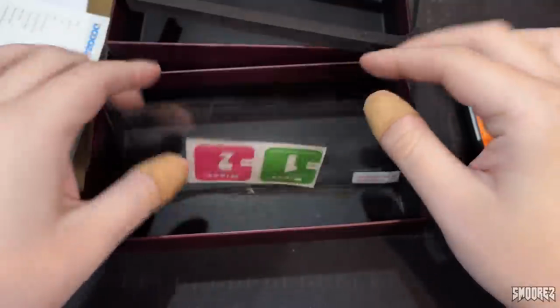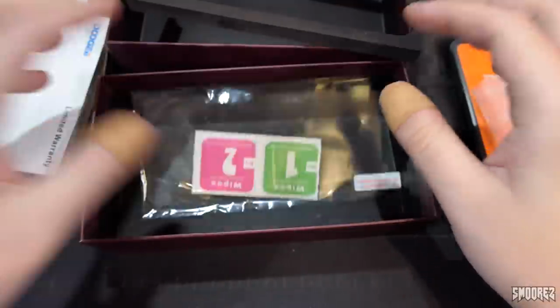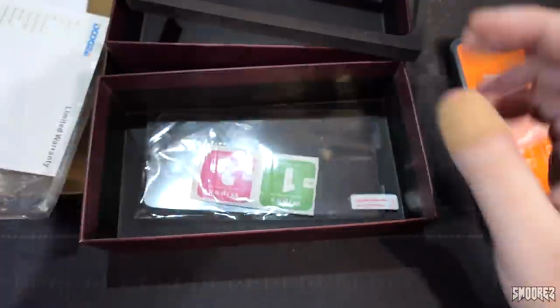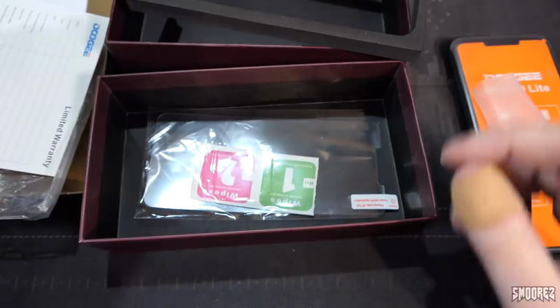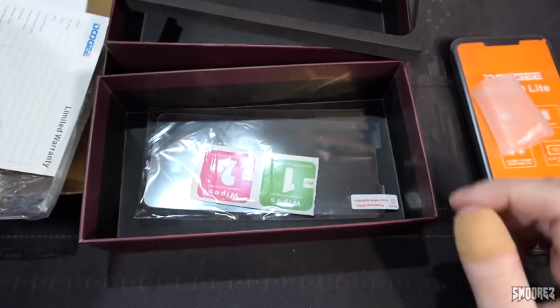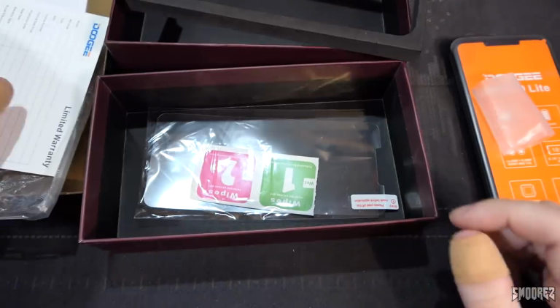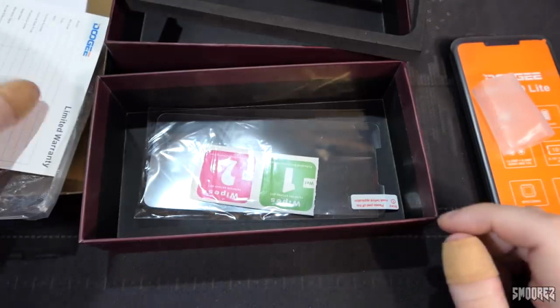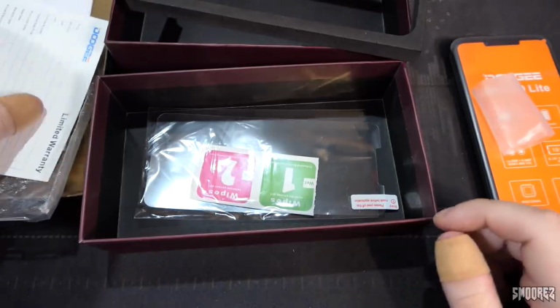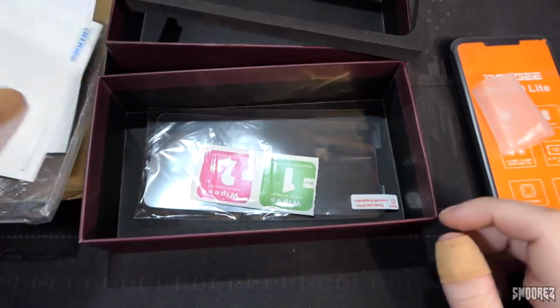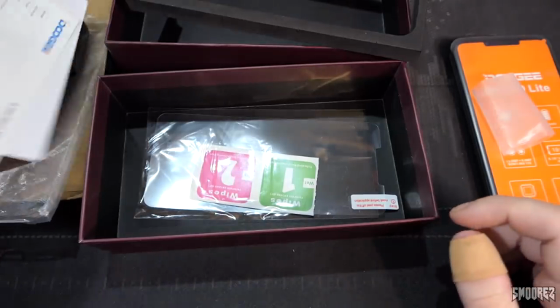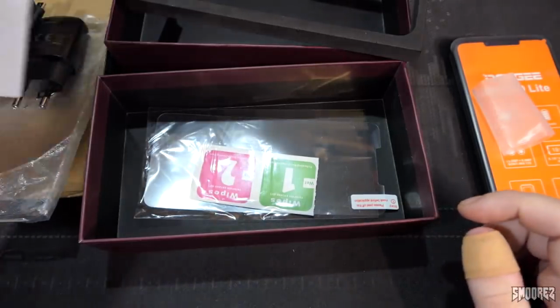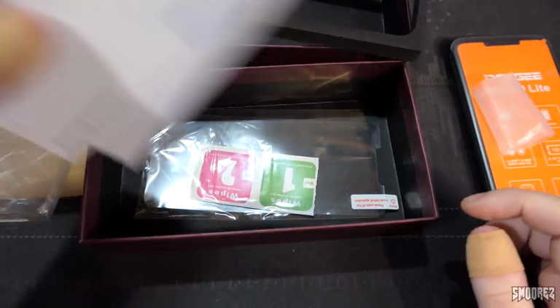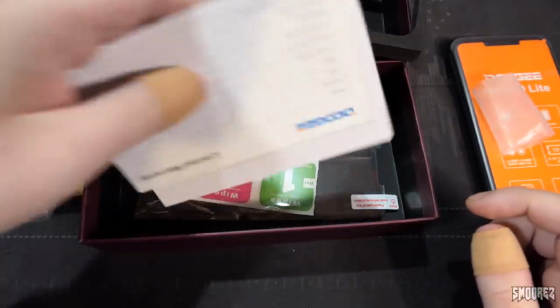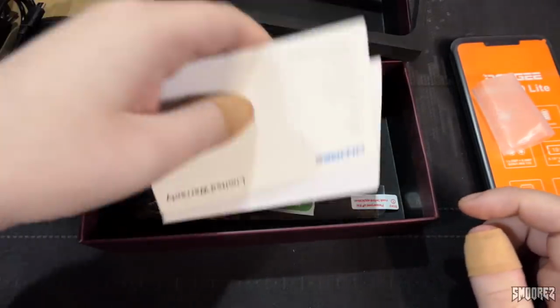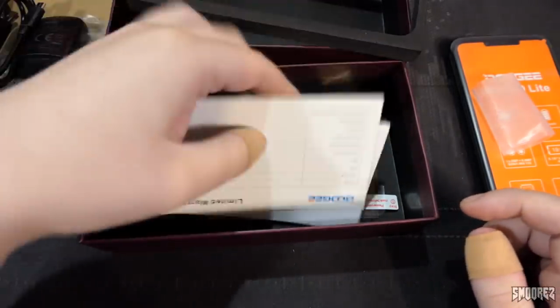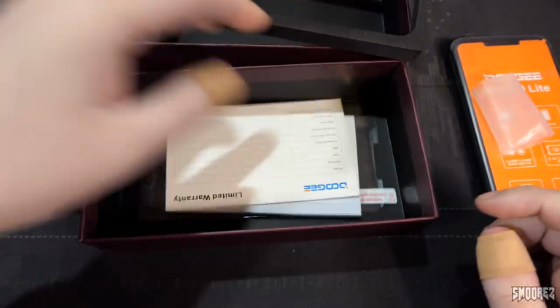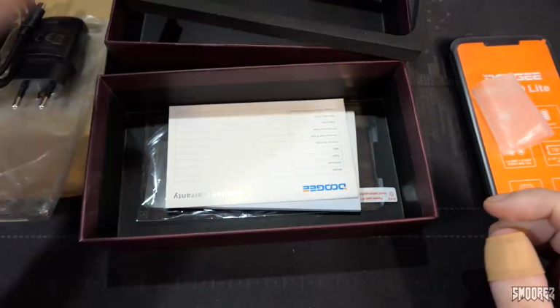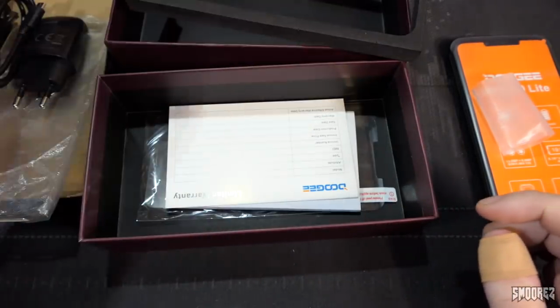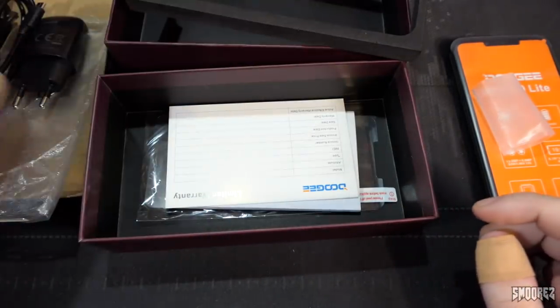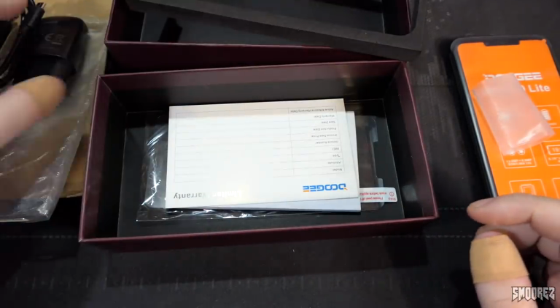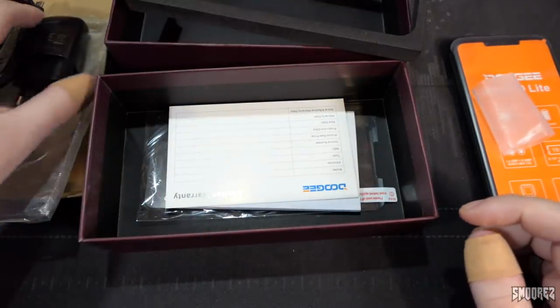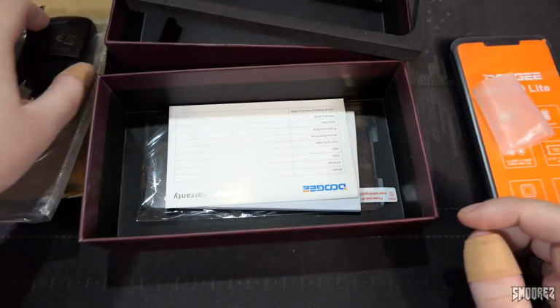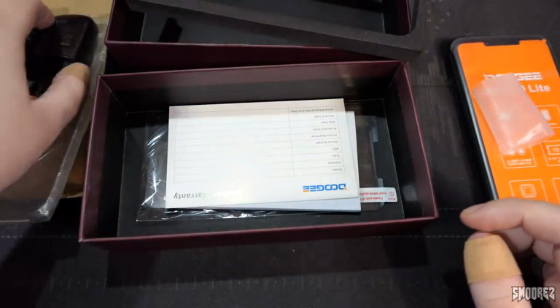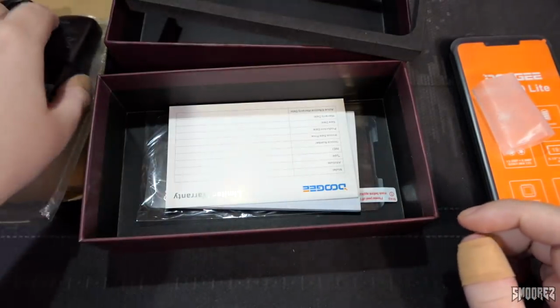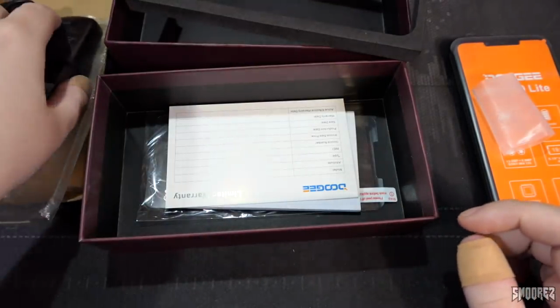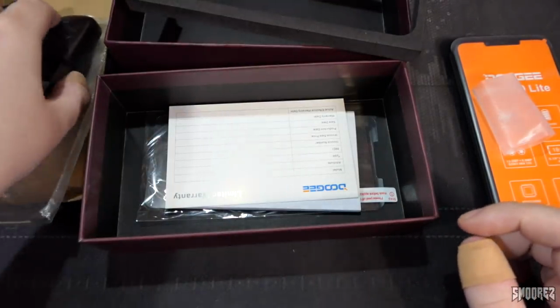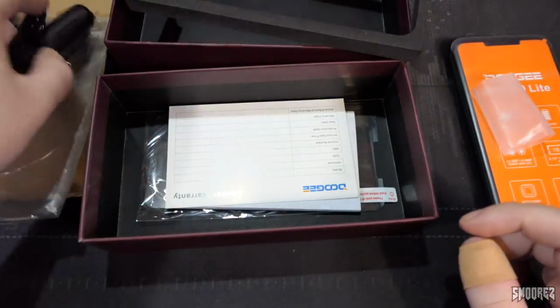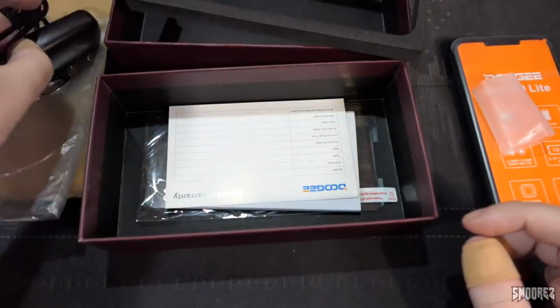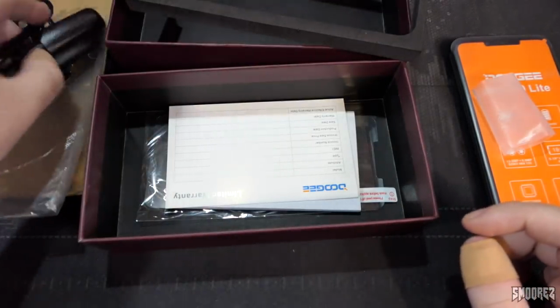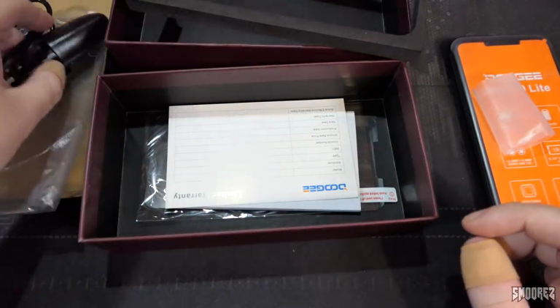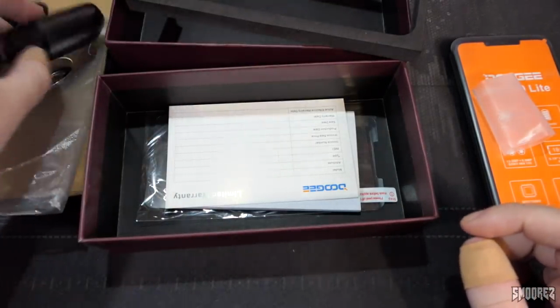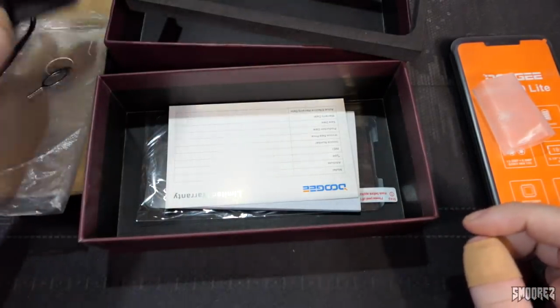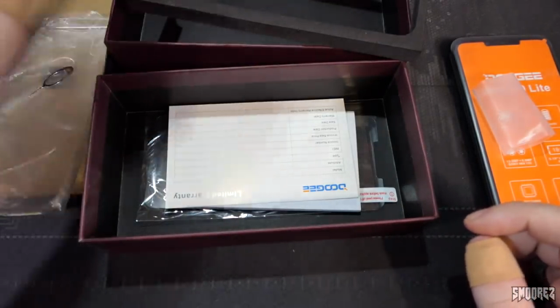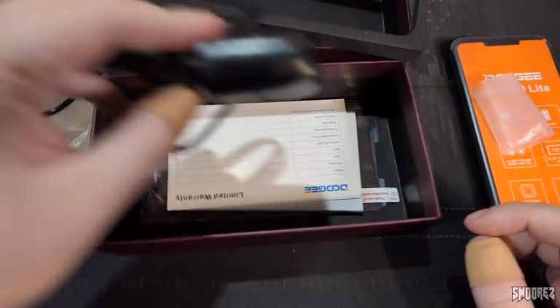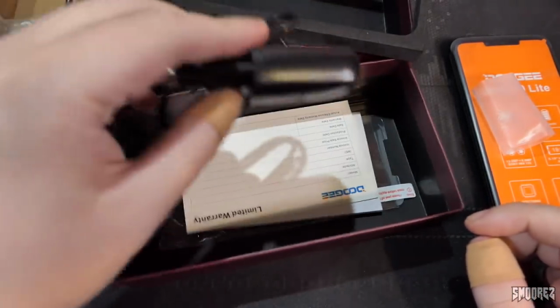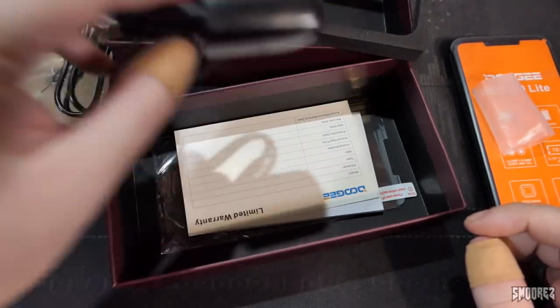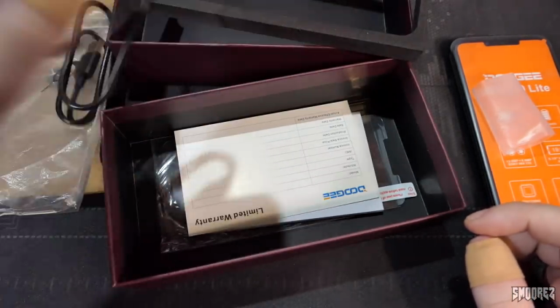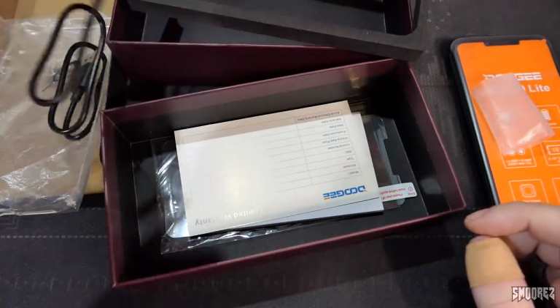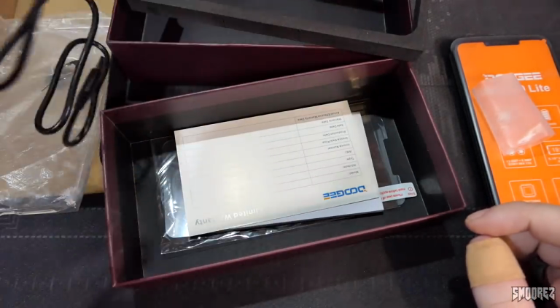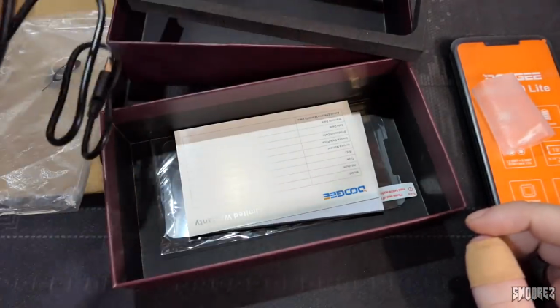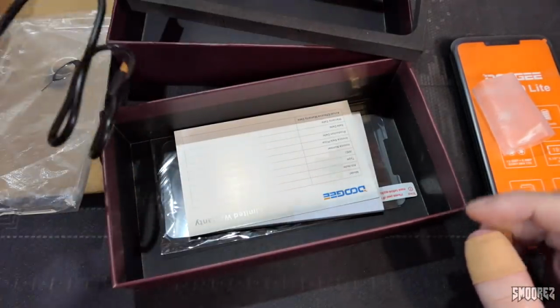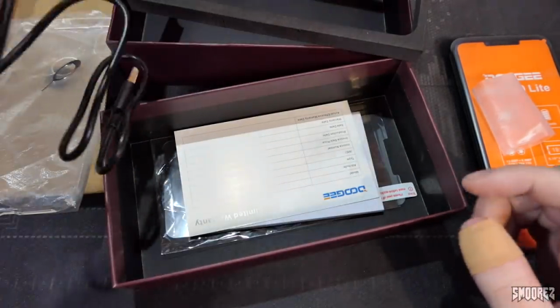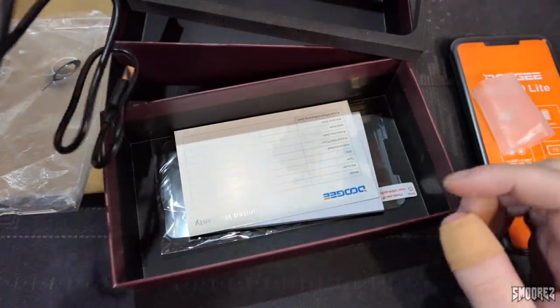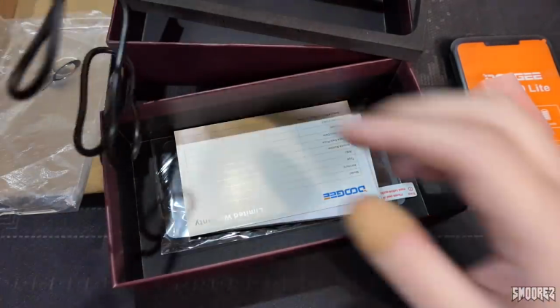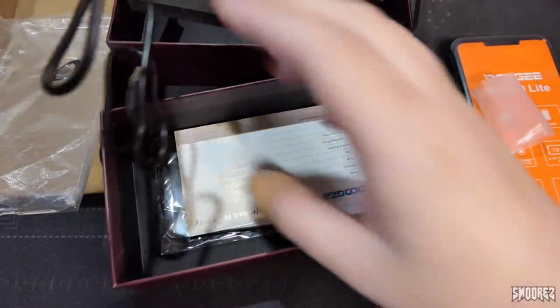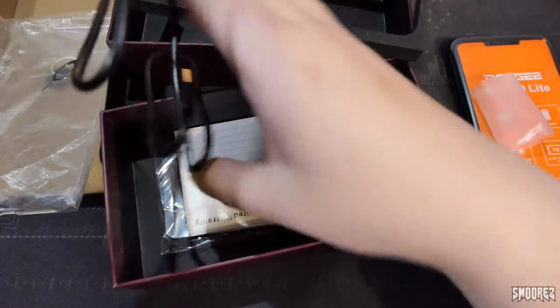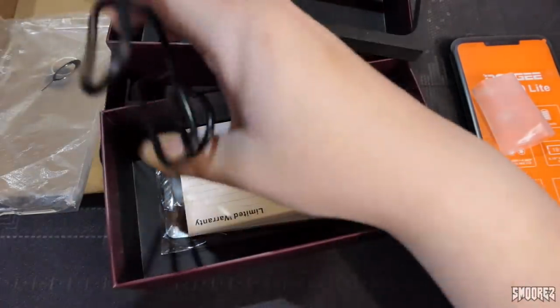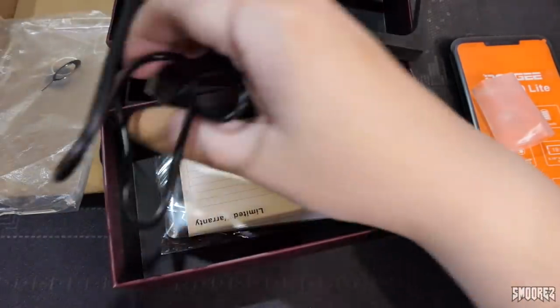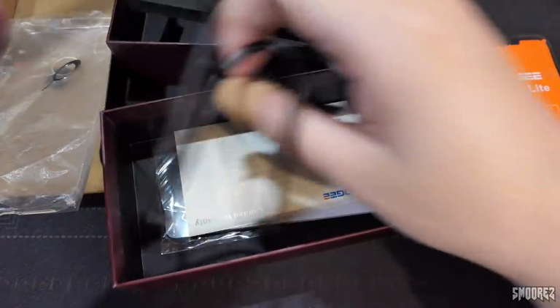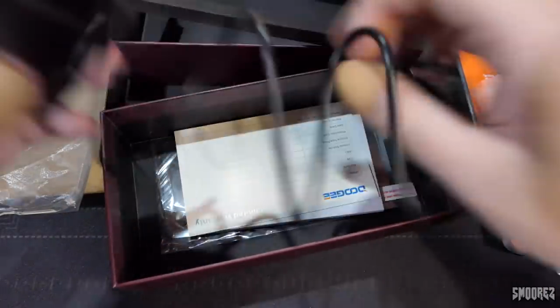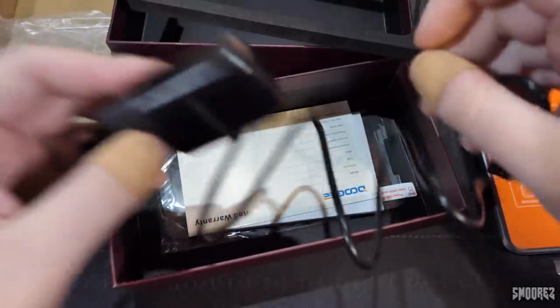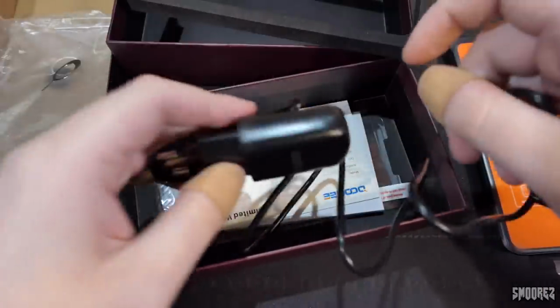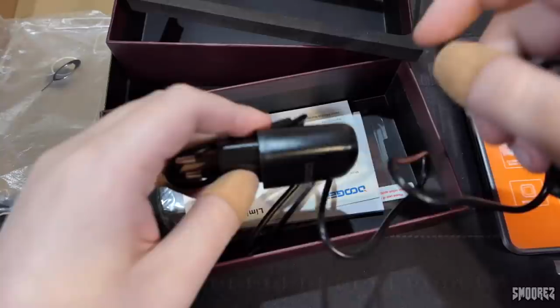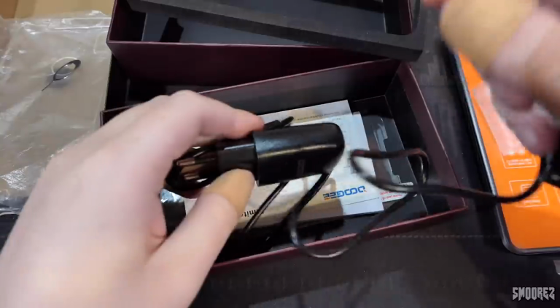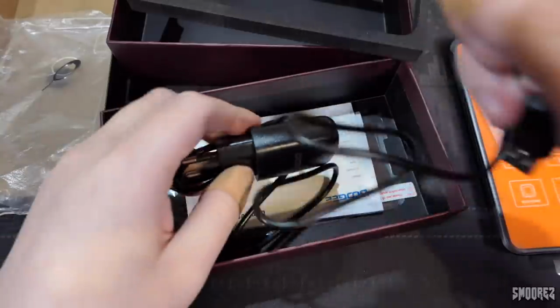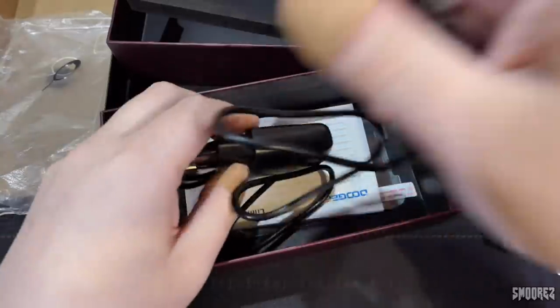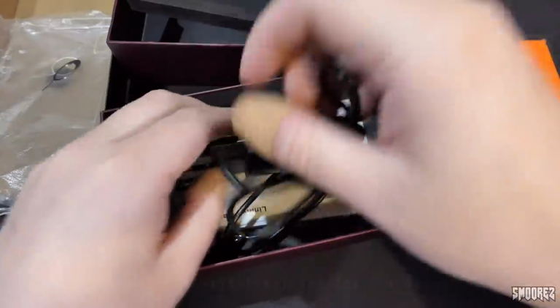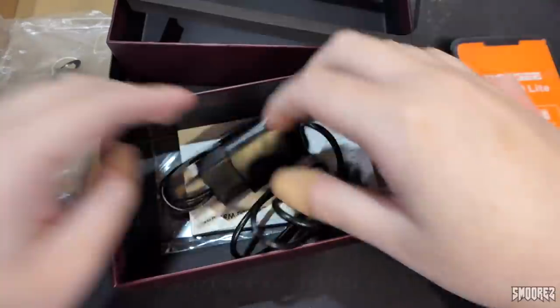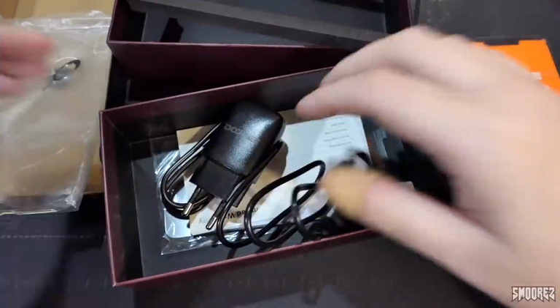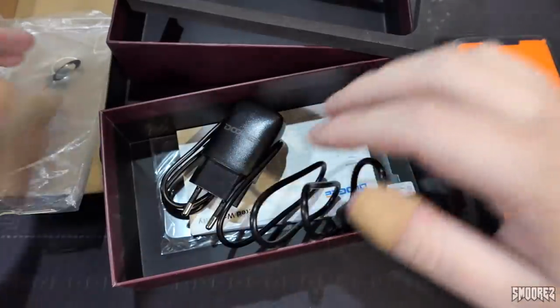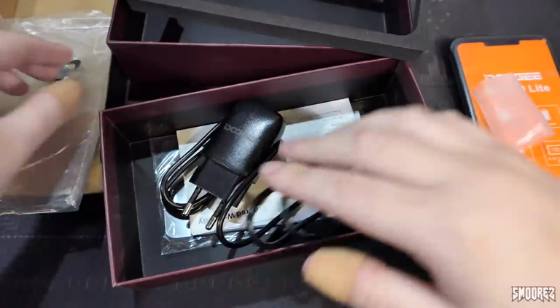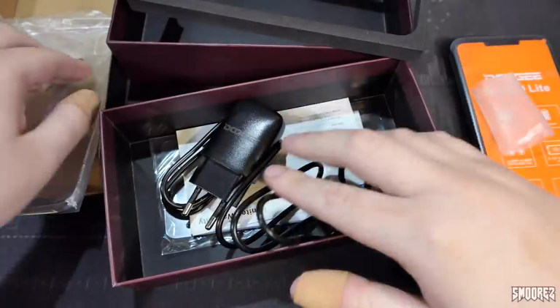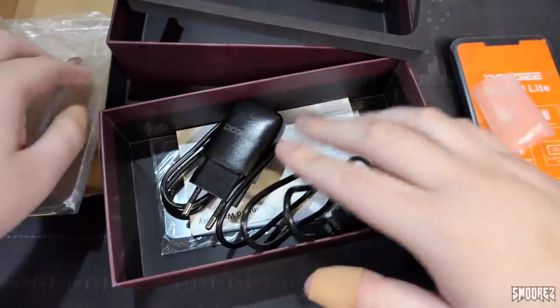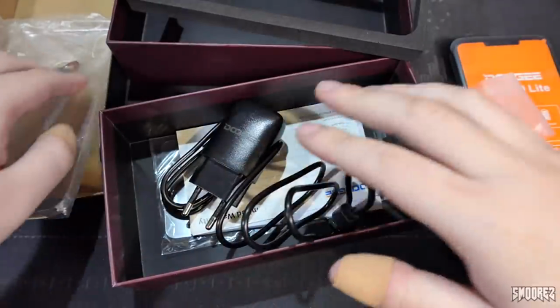That's pretty much it for the unboxing. We don't get headphones, which is a bit strange — usually they do come with headphones, but that's okay.